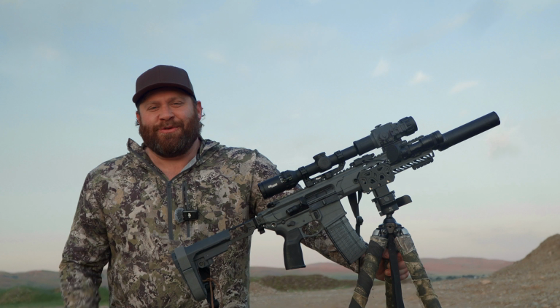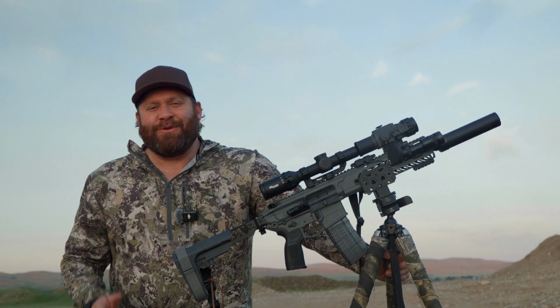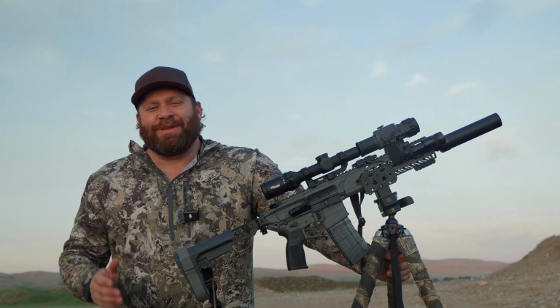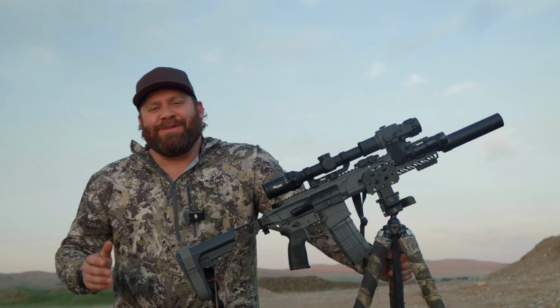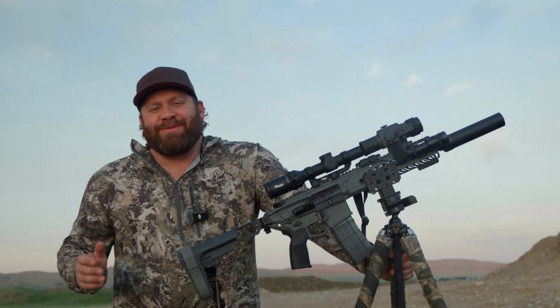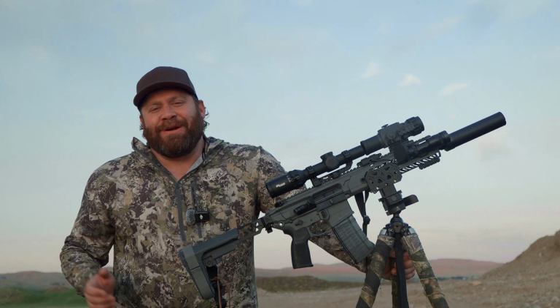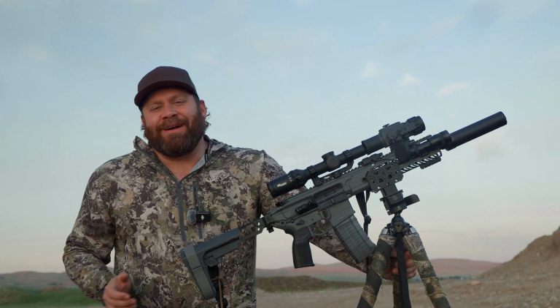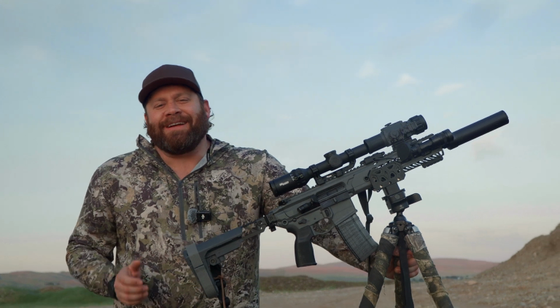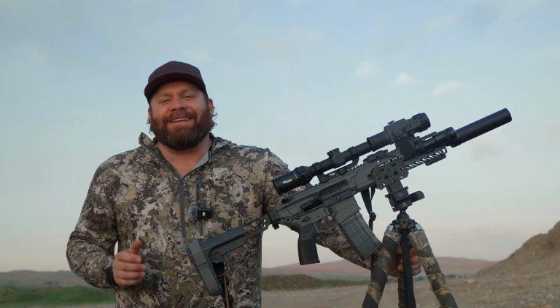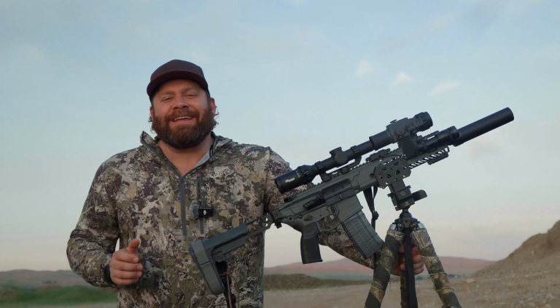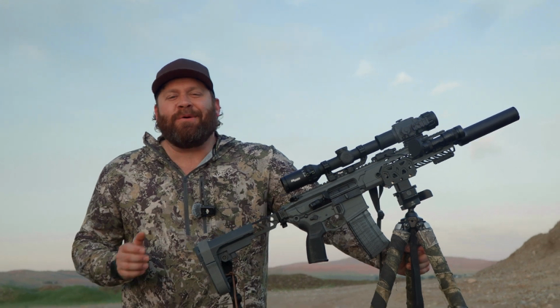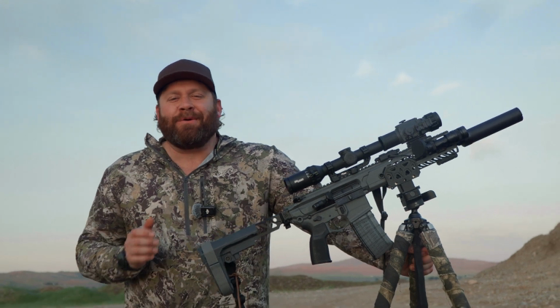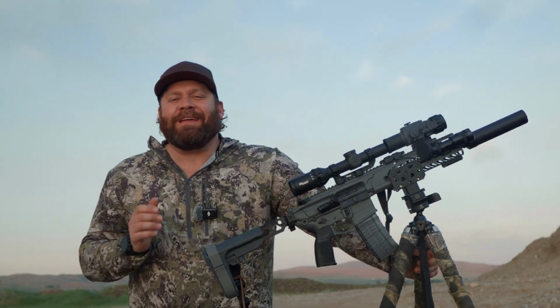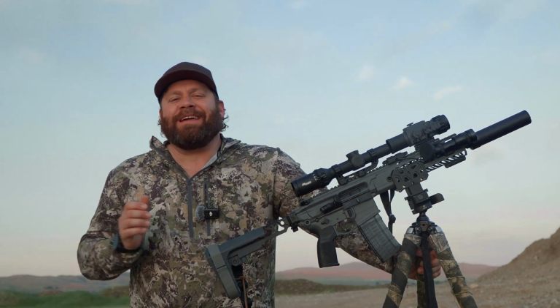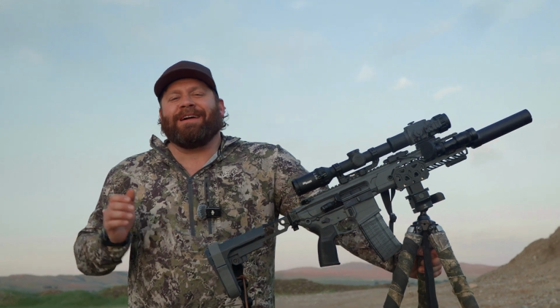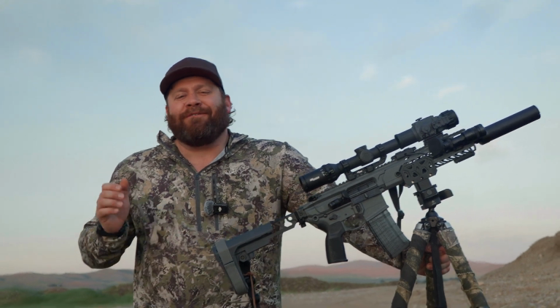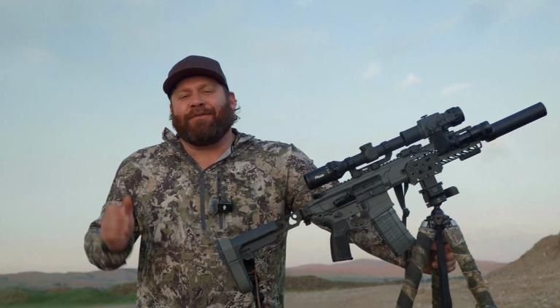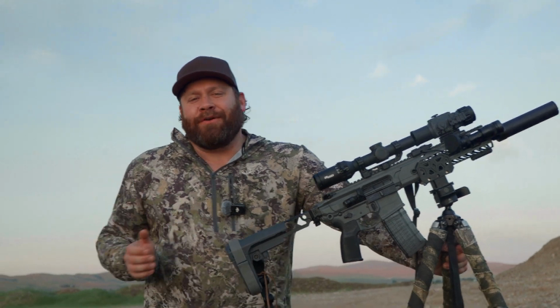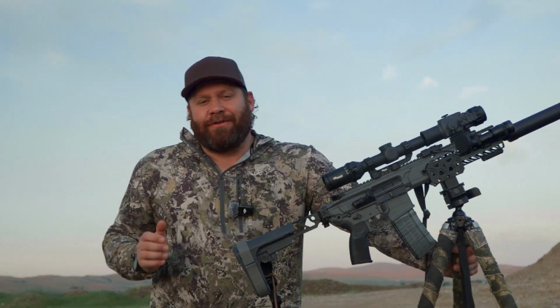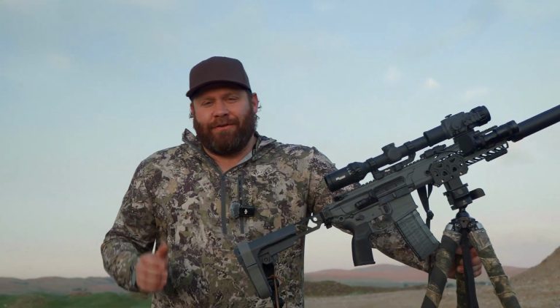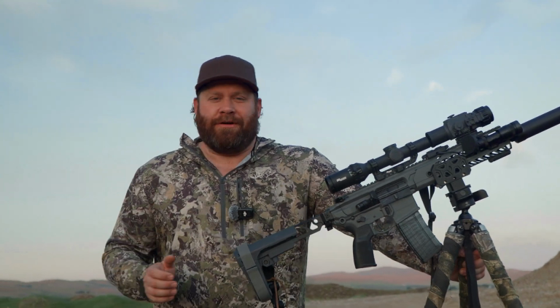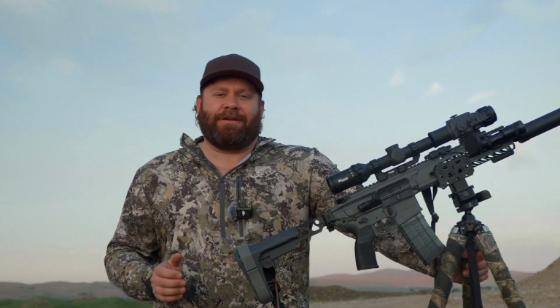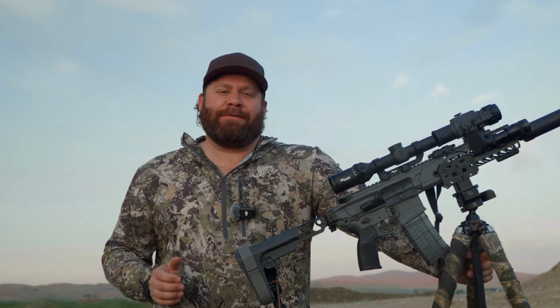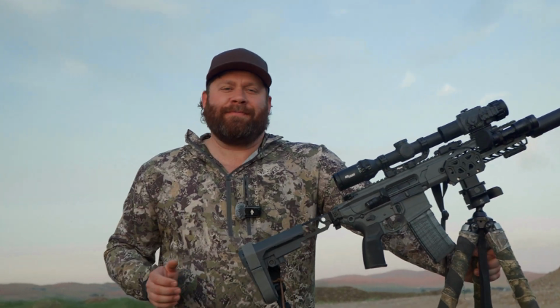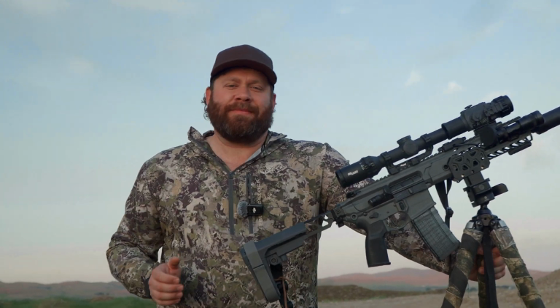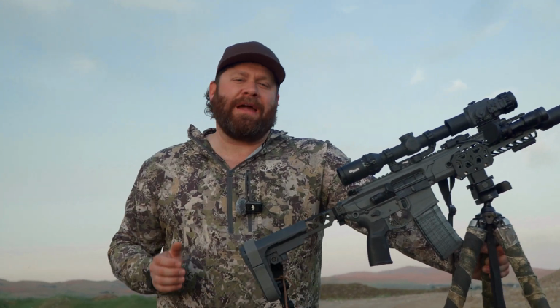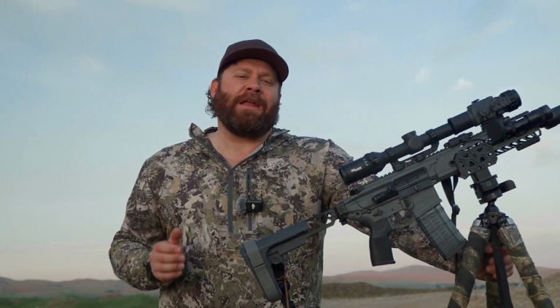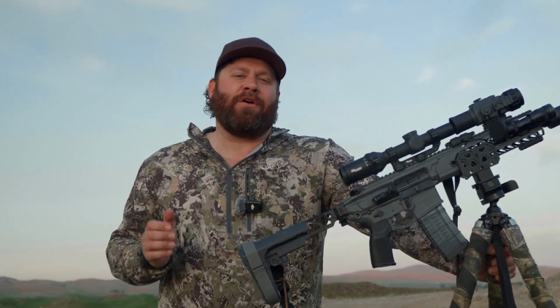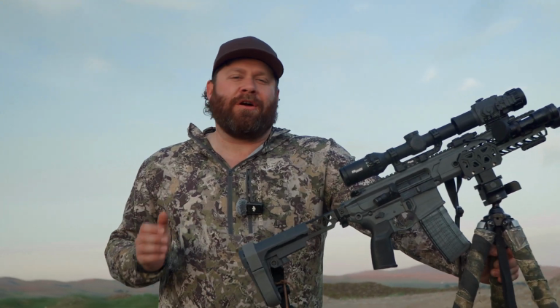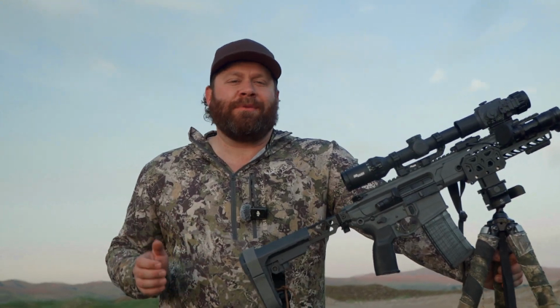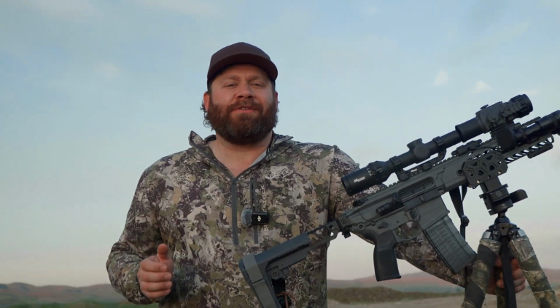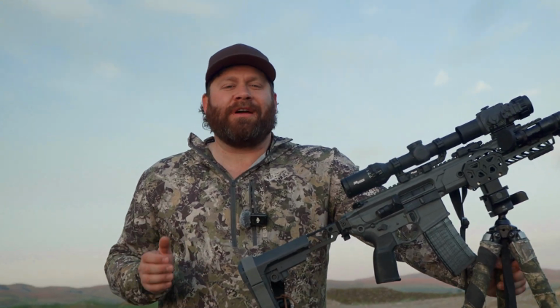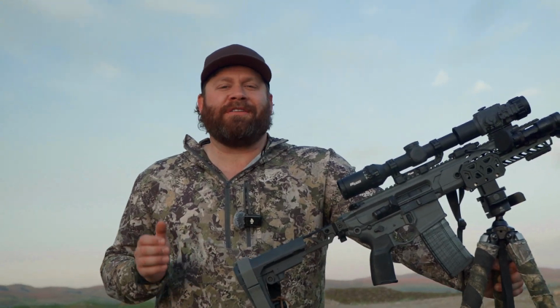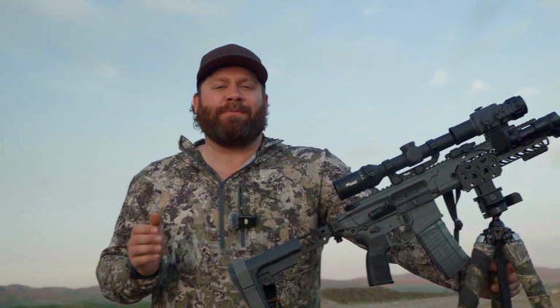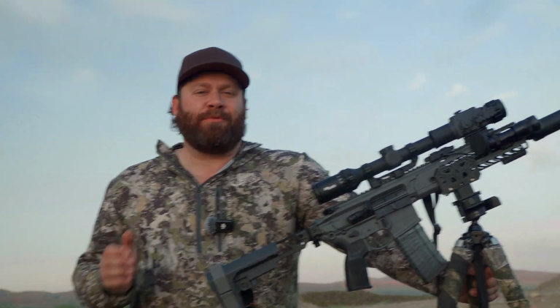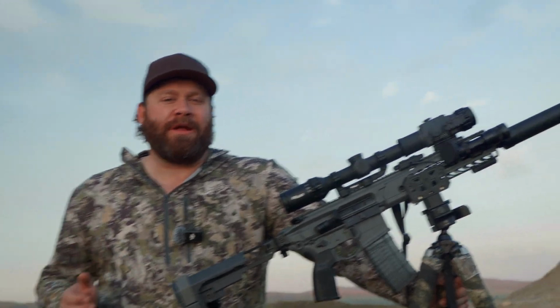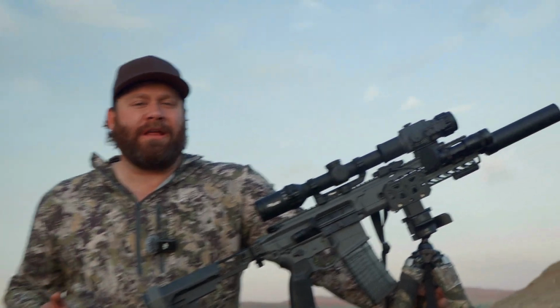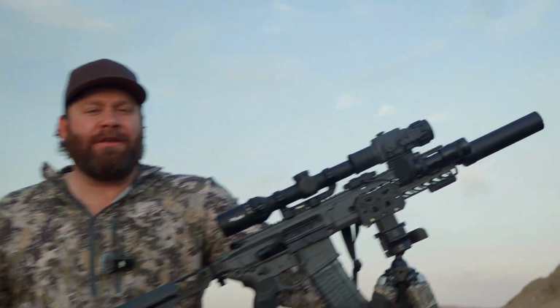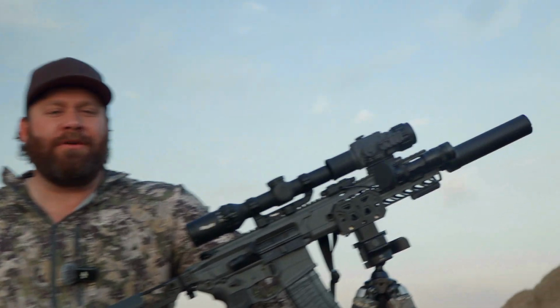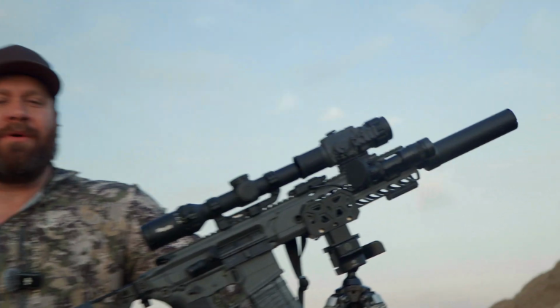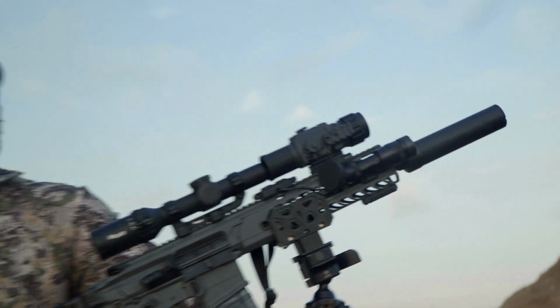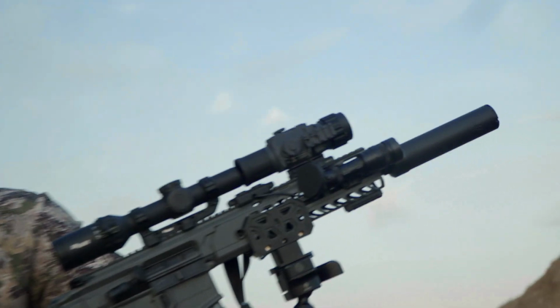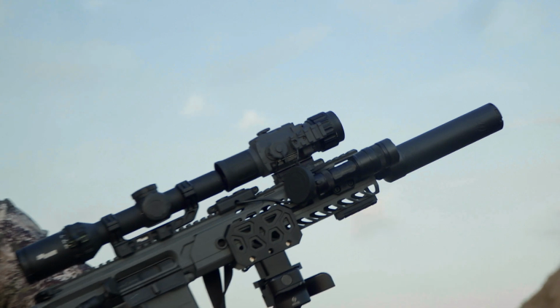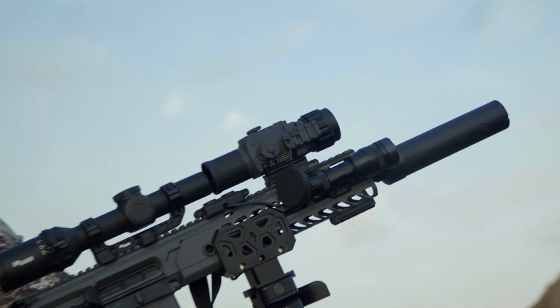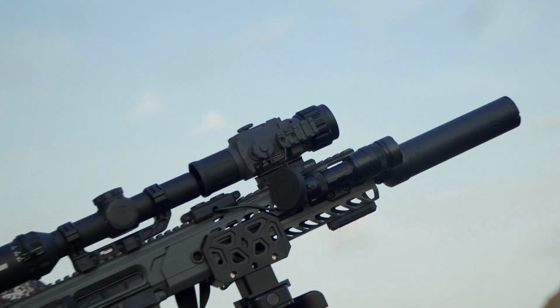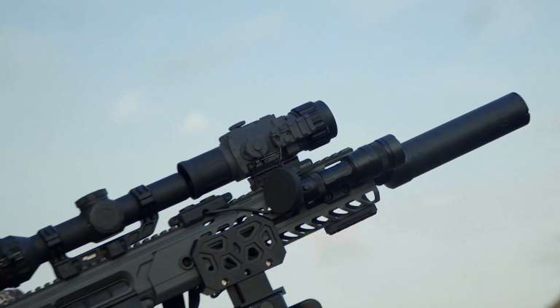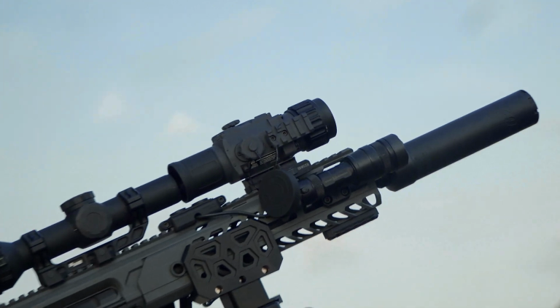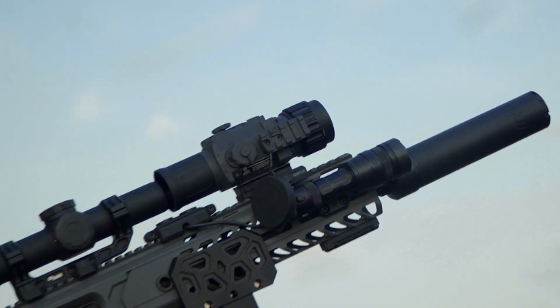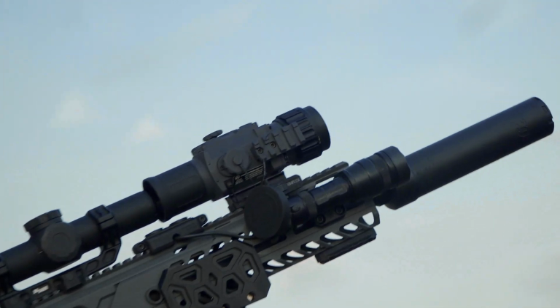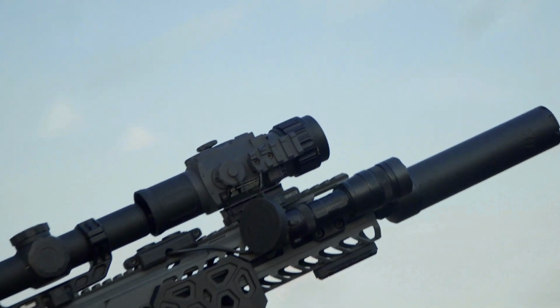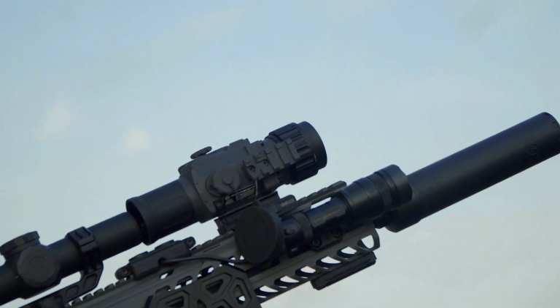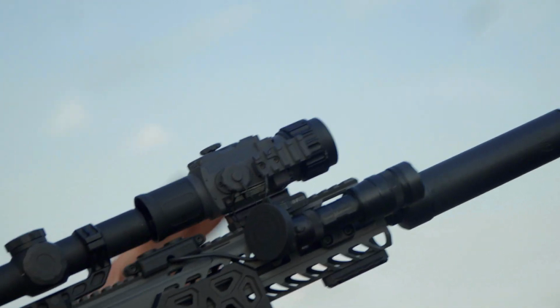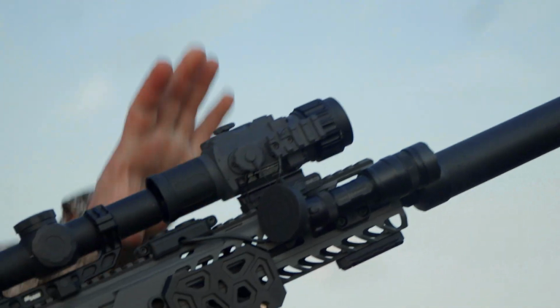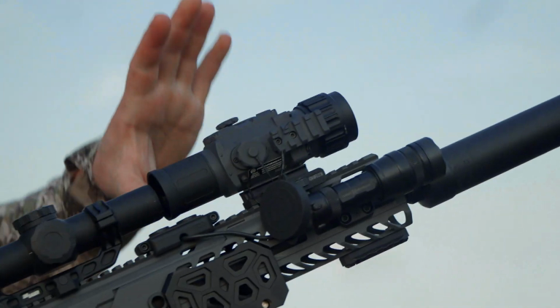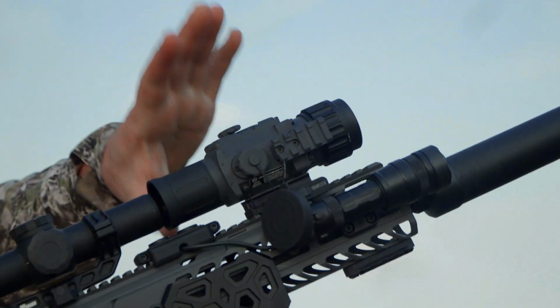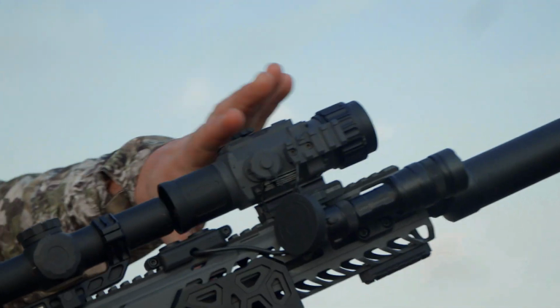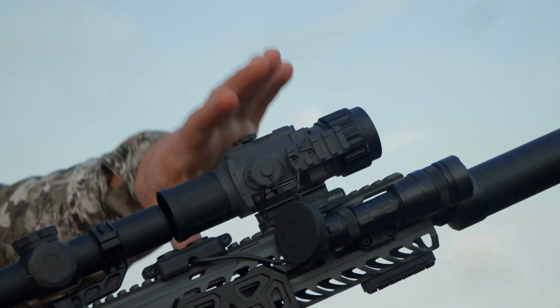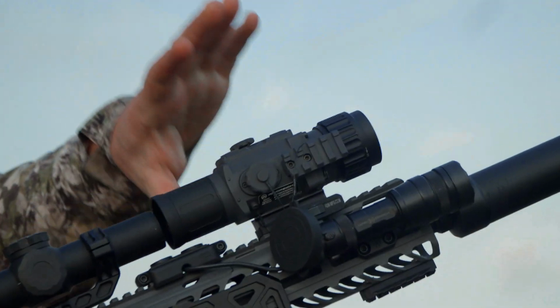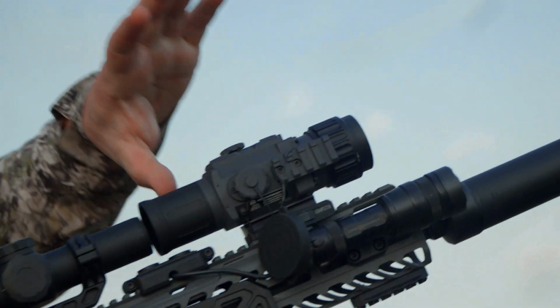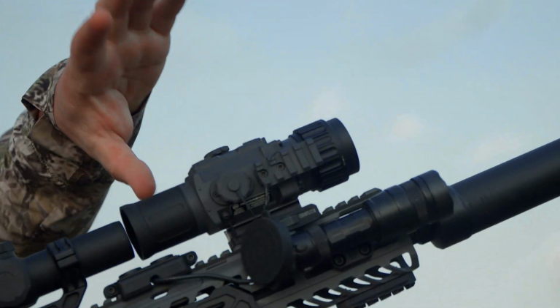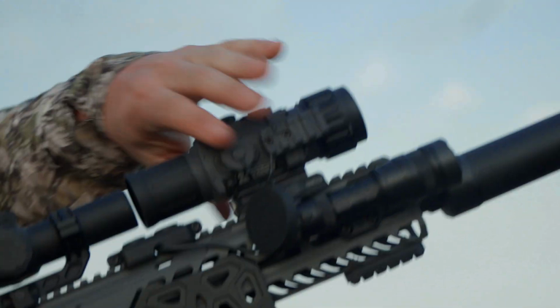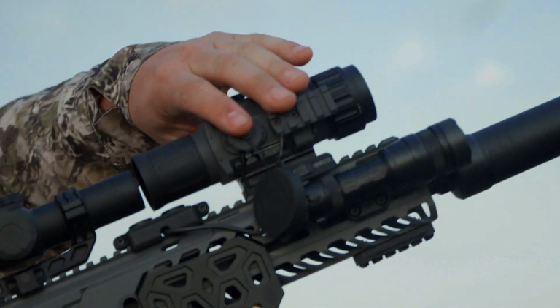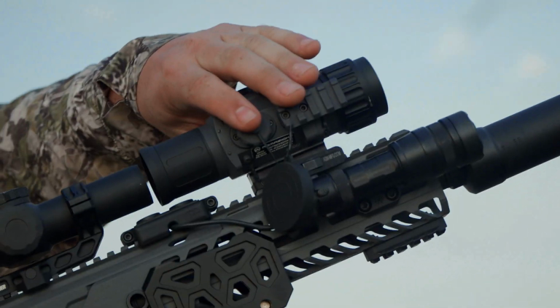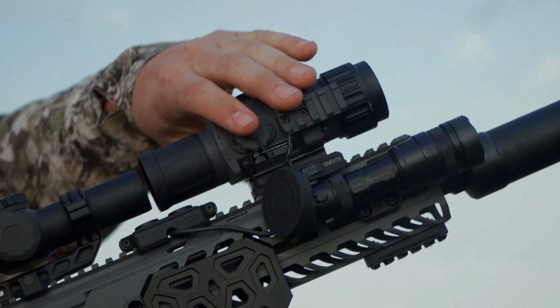Welcome to Guns America. Today we're taking a first look at Armasite's brand new operator clip-on thermal optic.